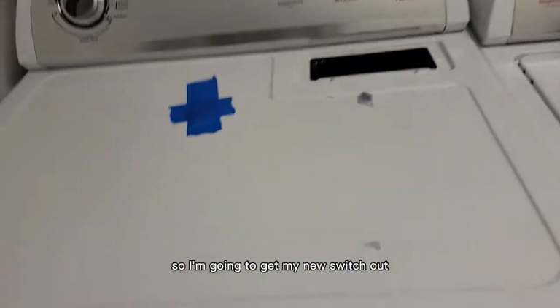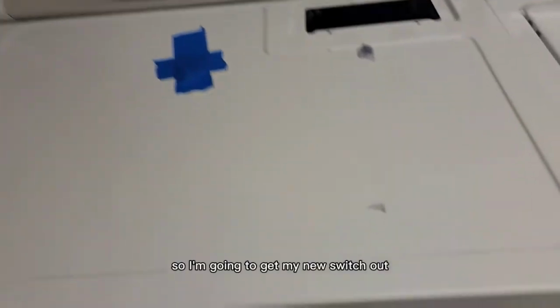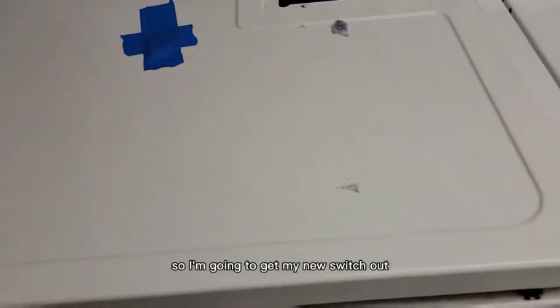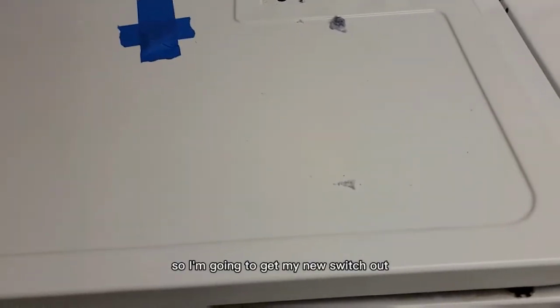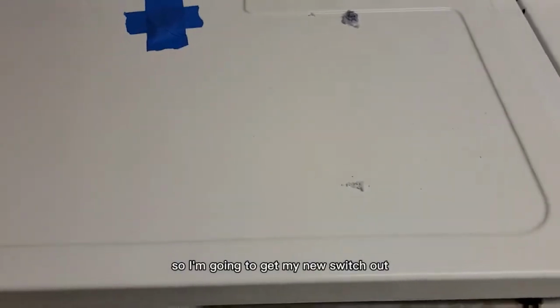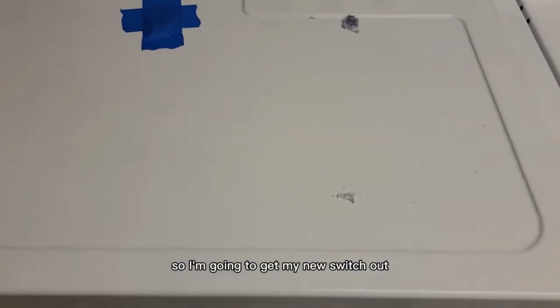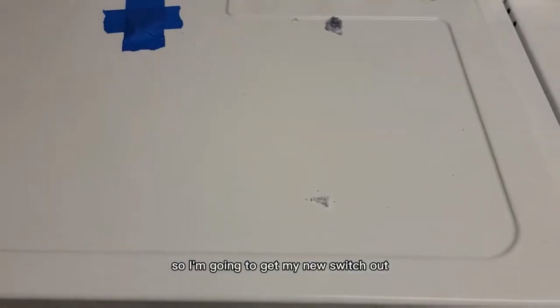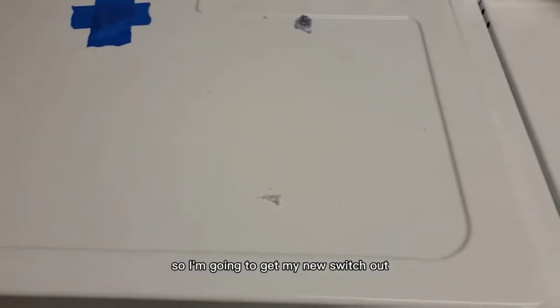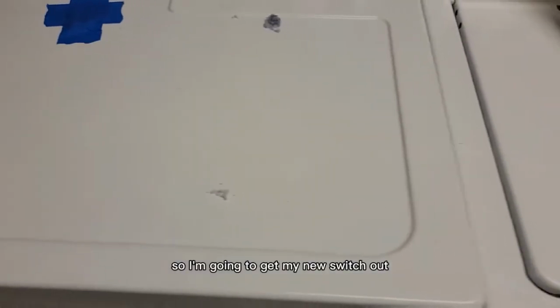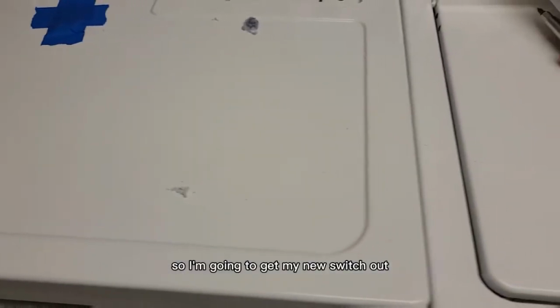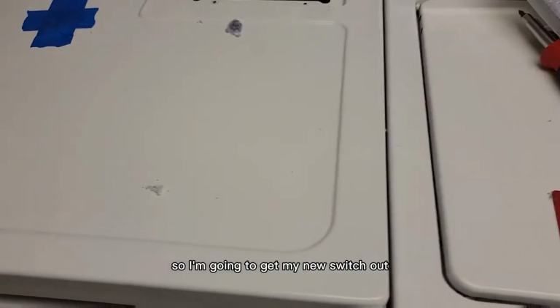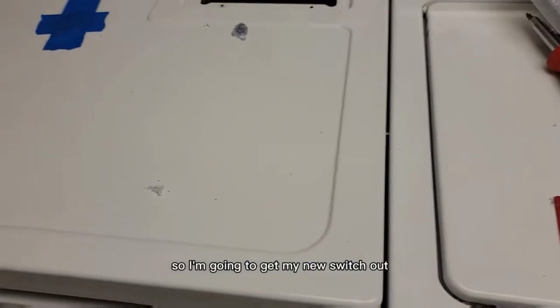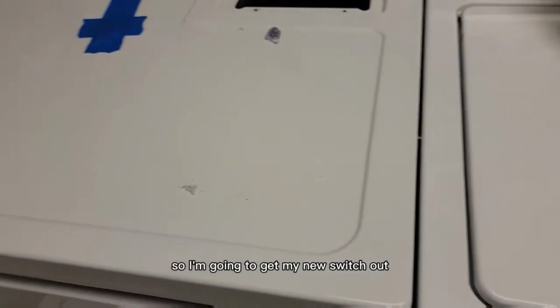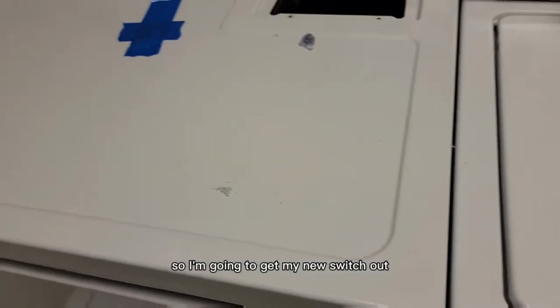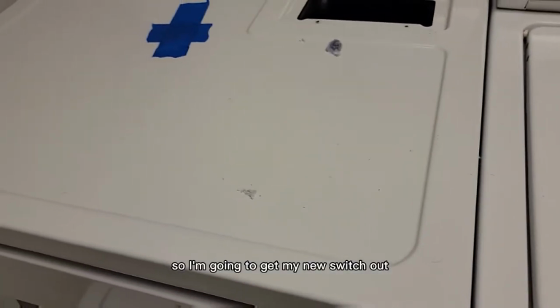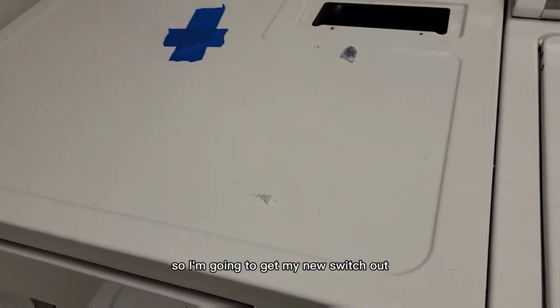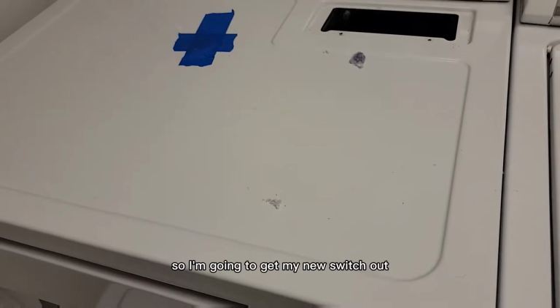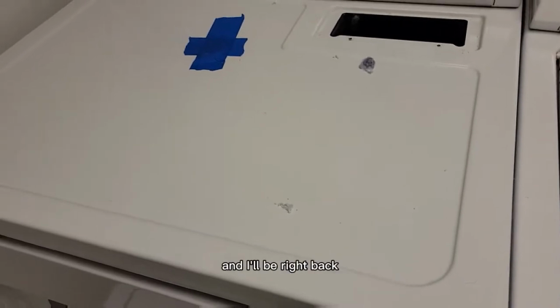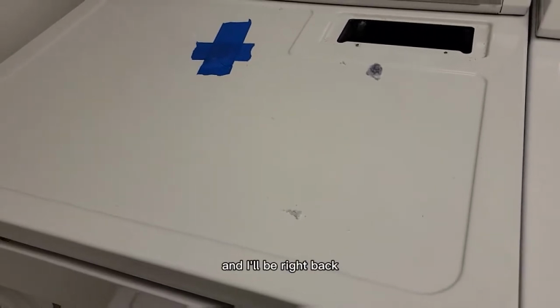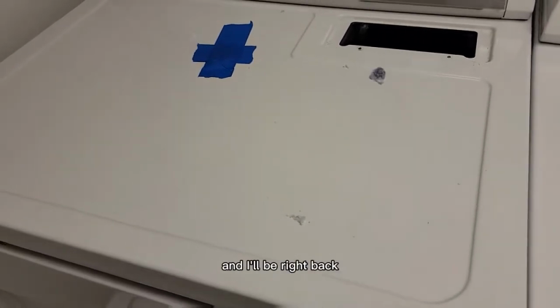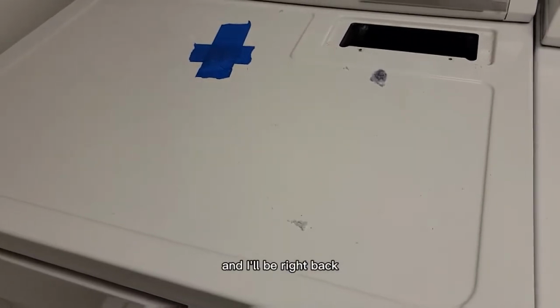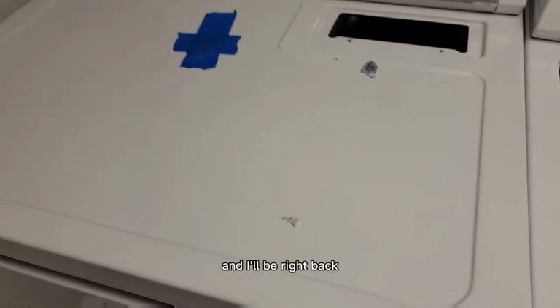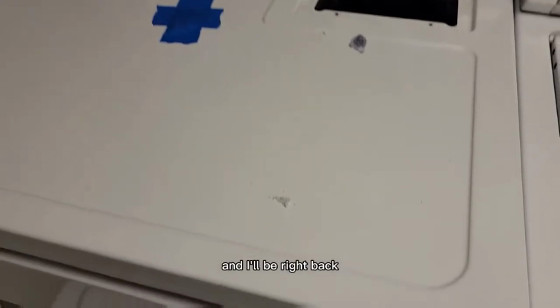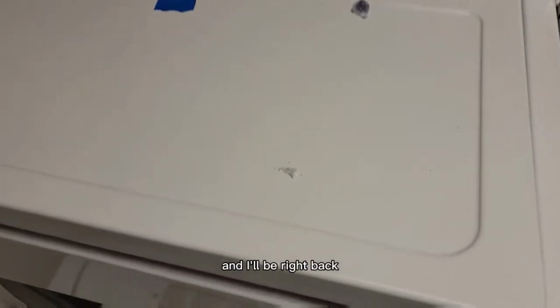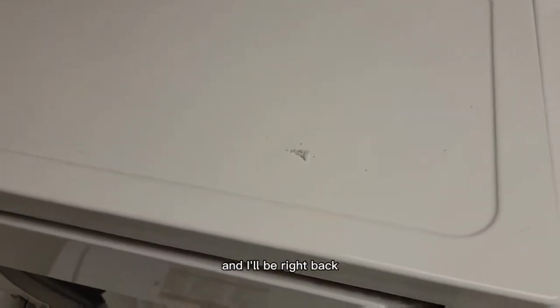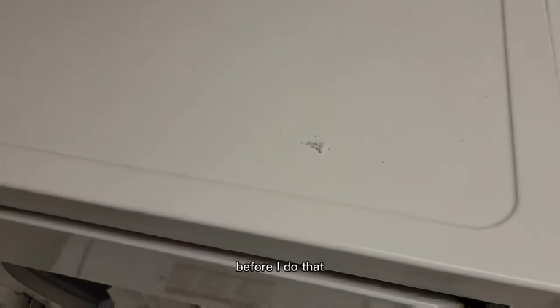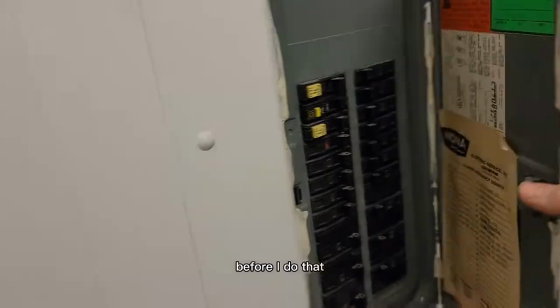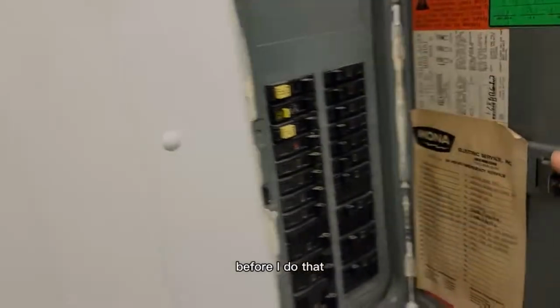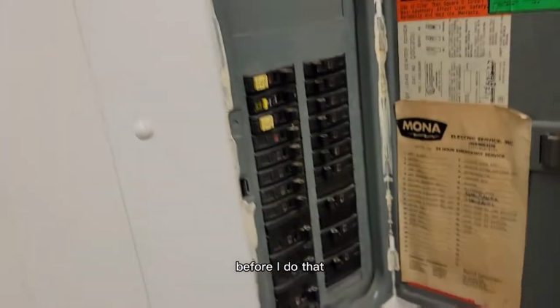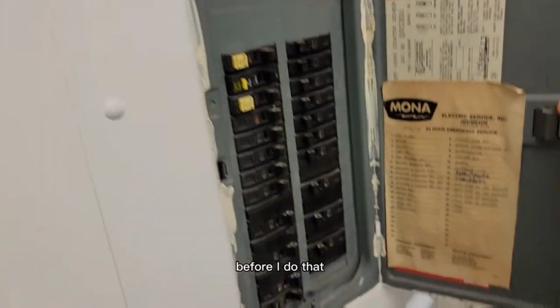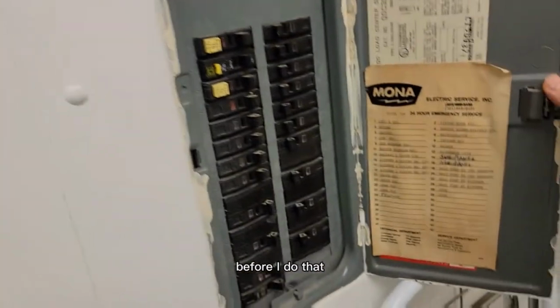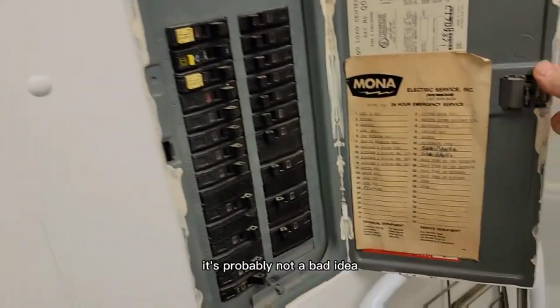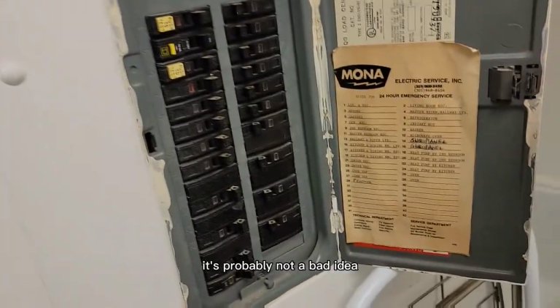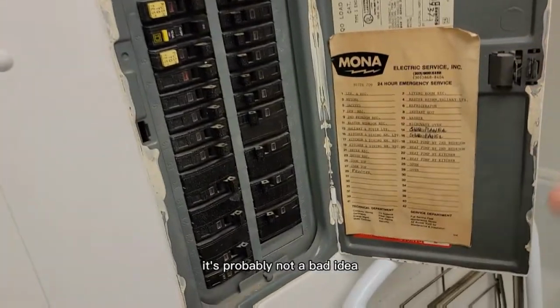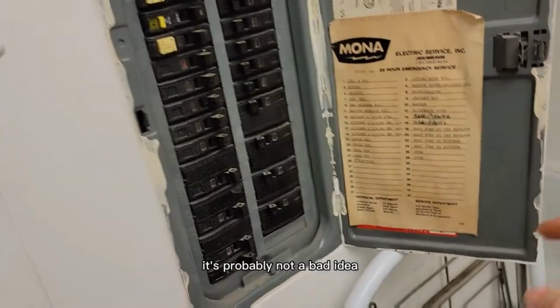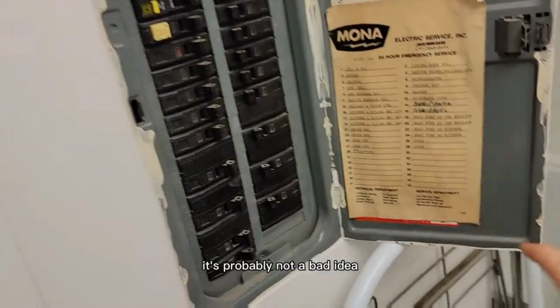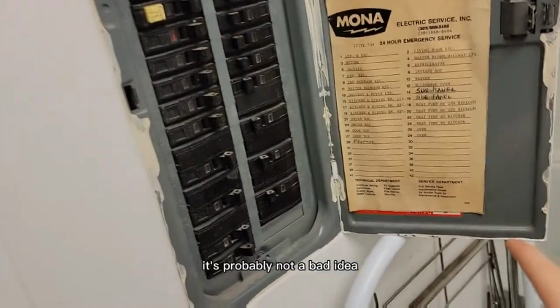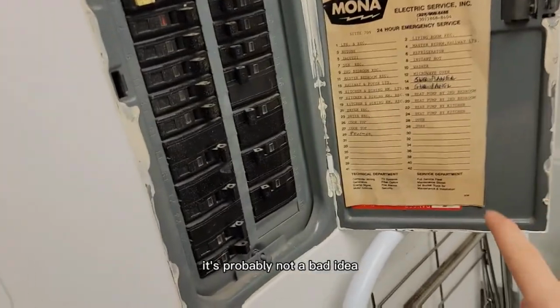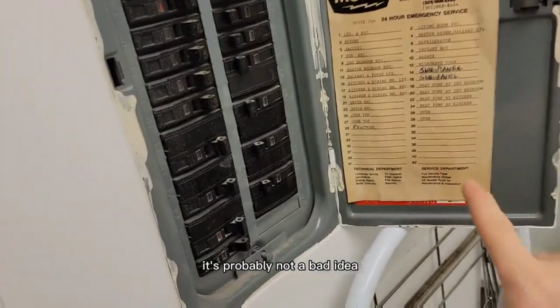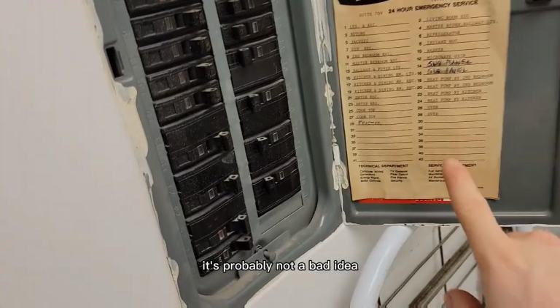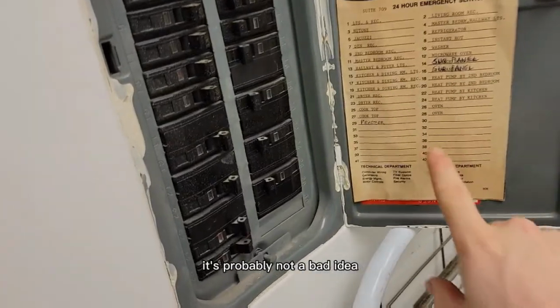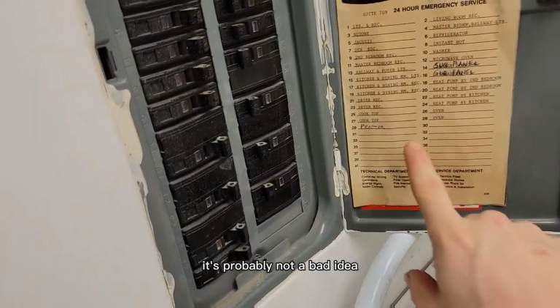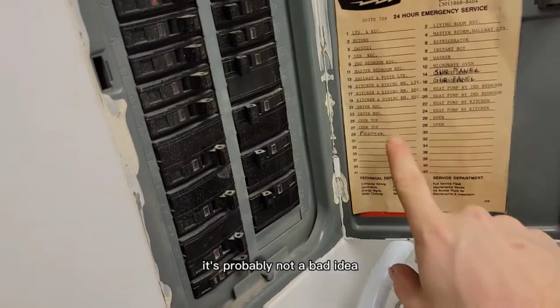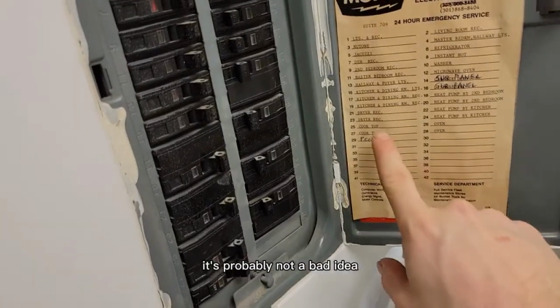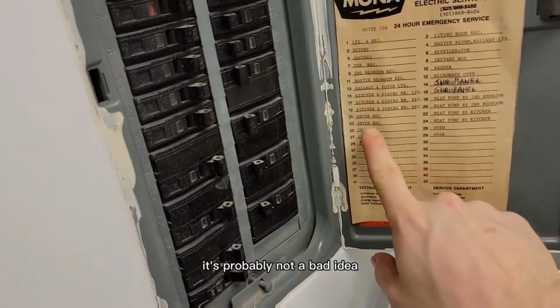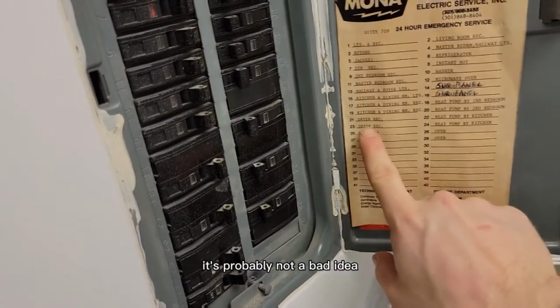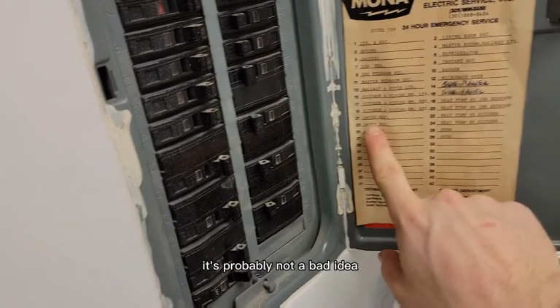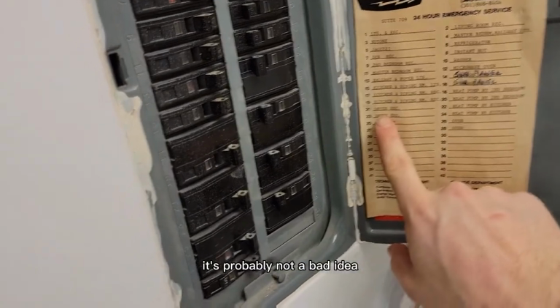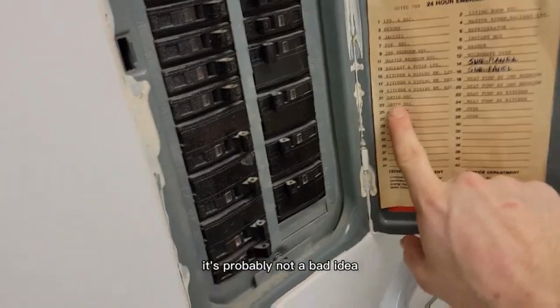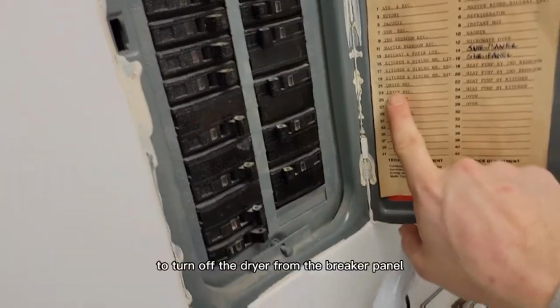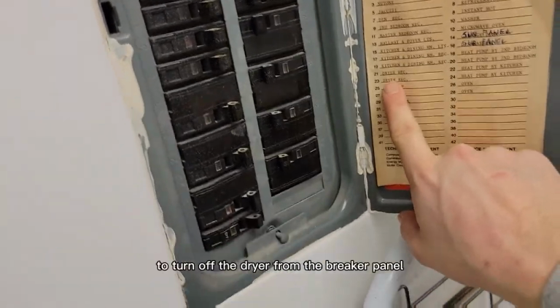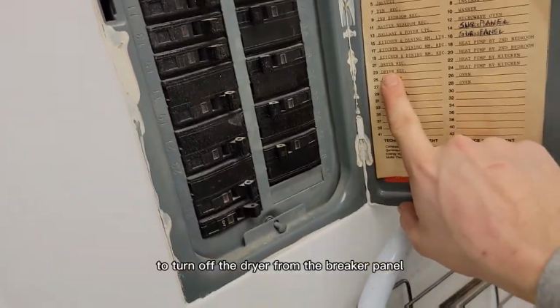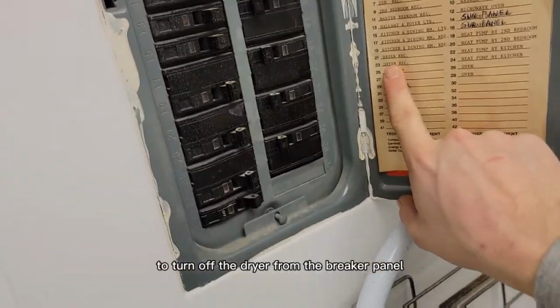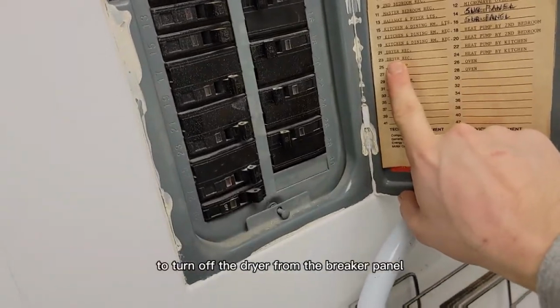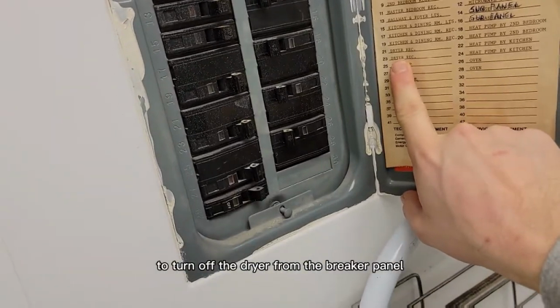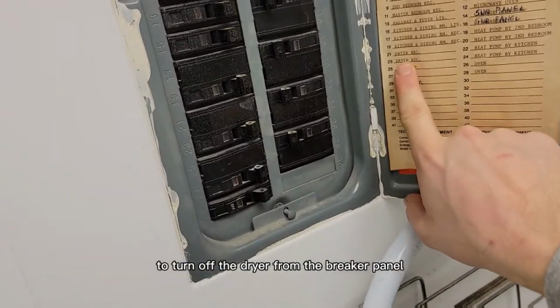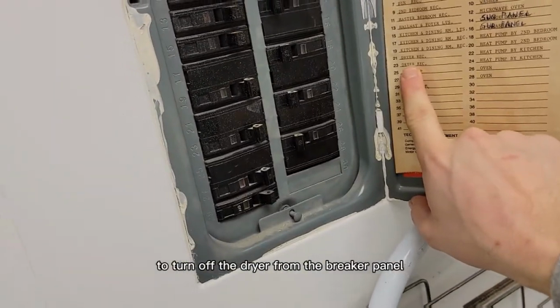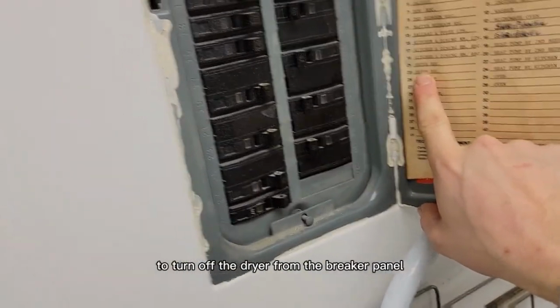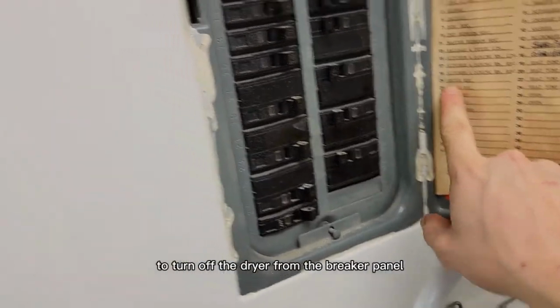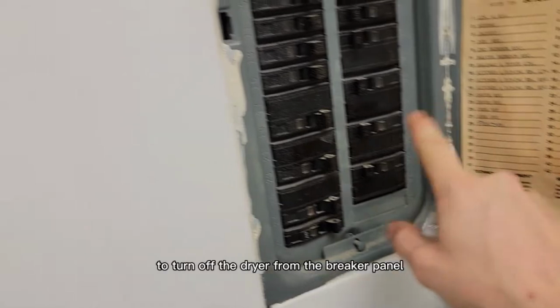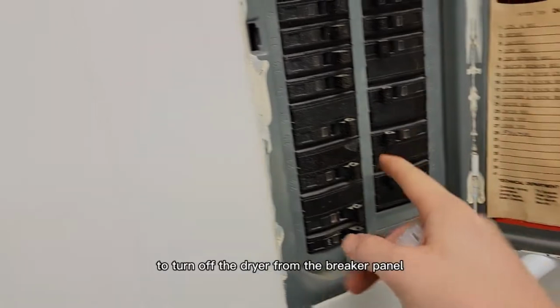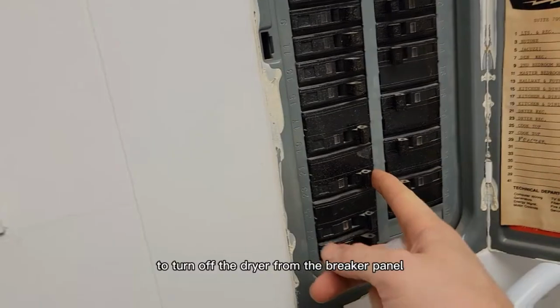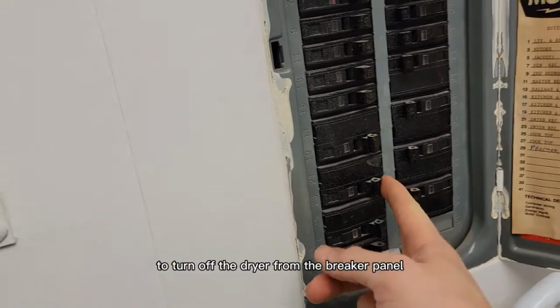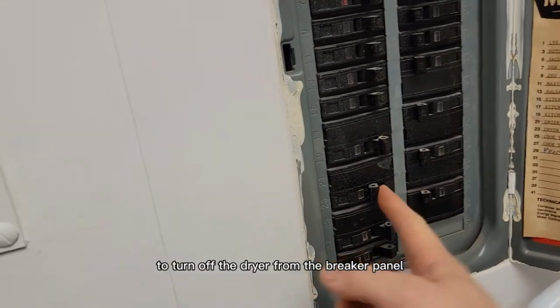Before I get the new switch, it's probably not a bad idea to turn off the dryer from the breaker panel.